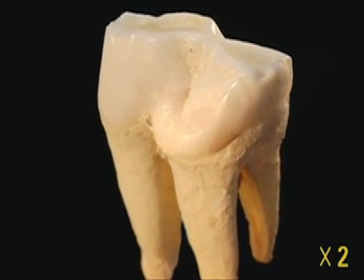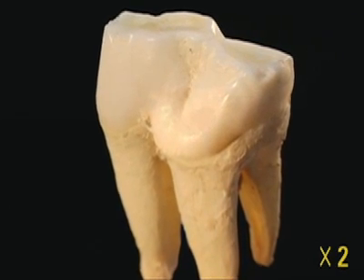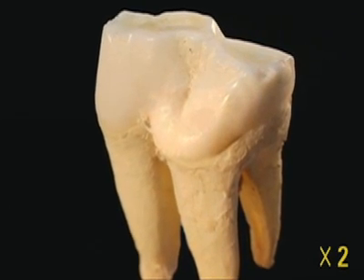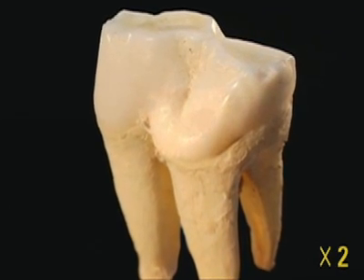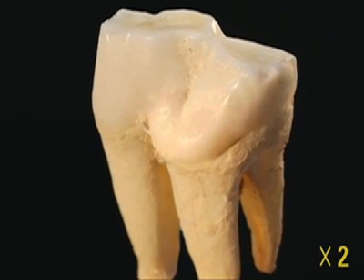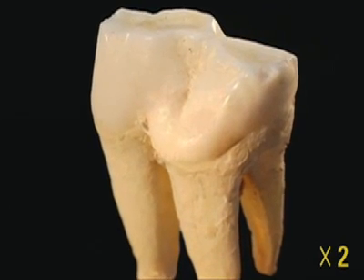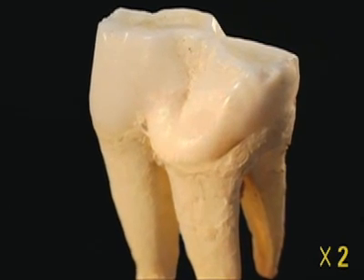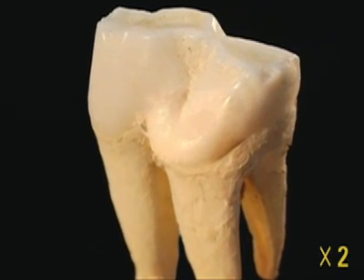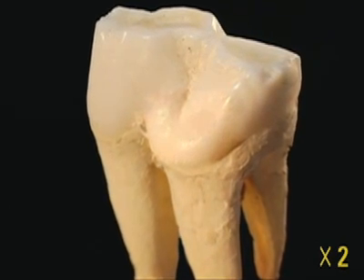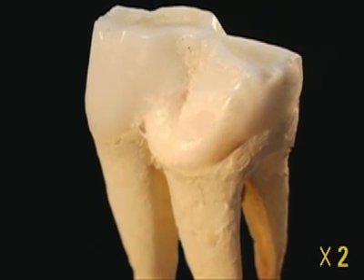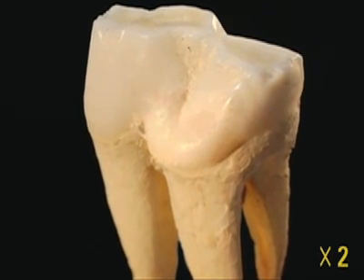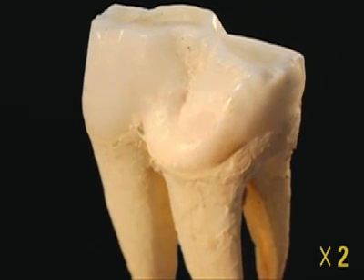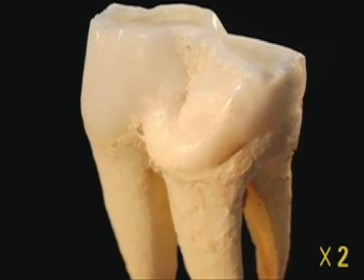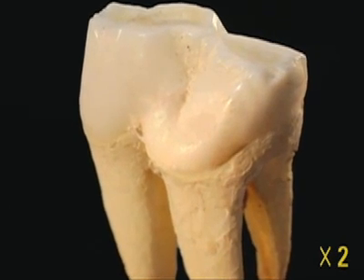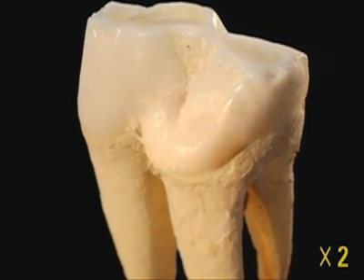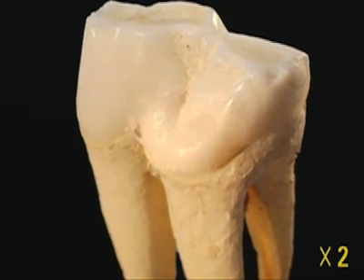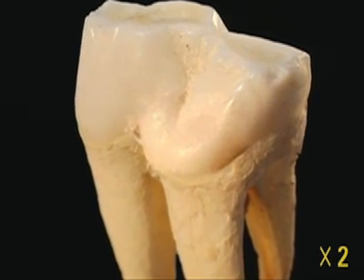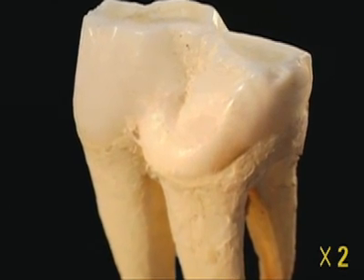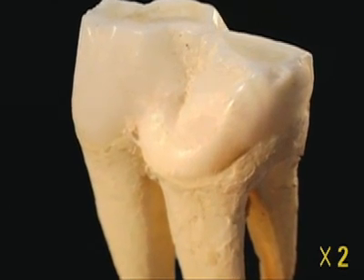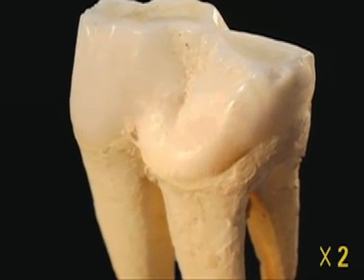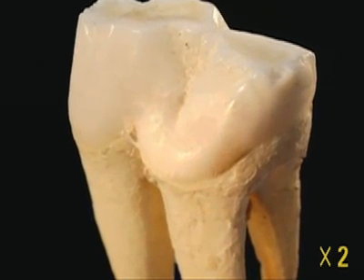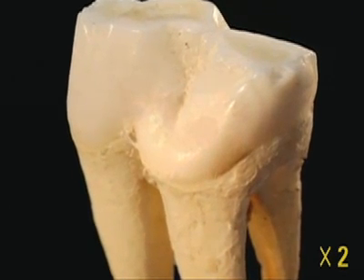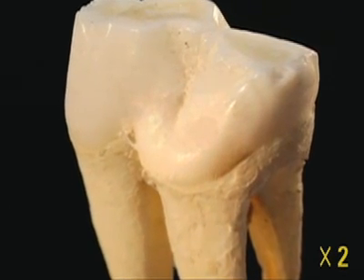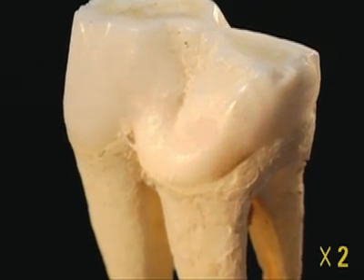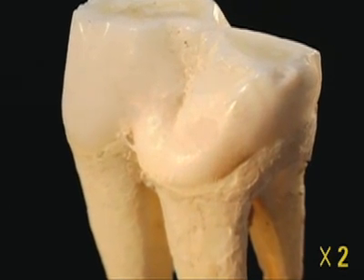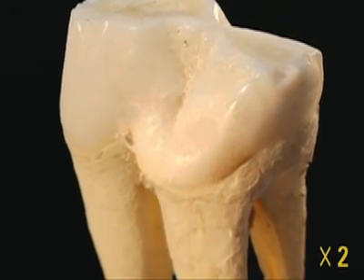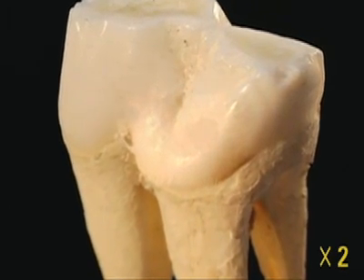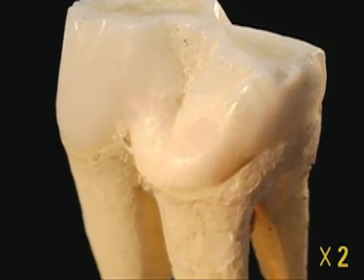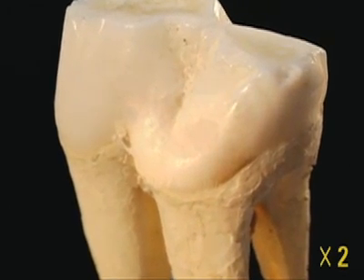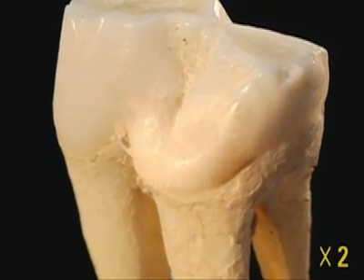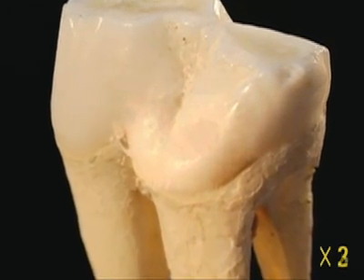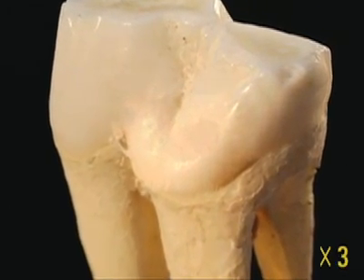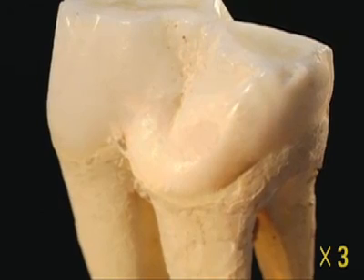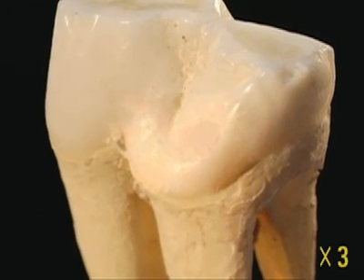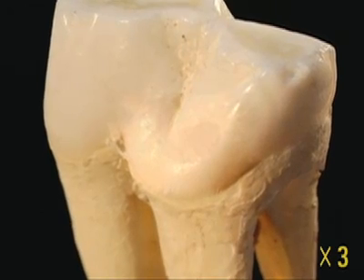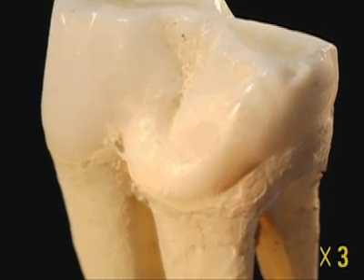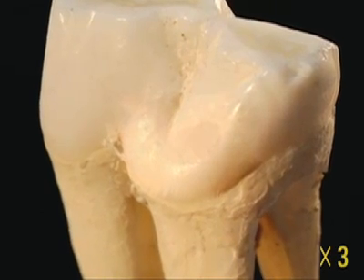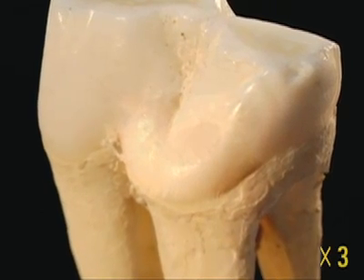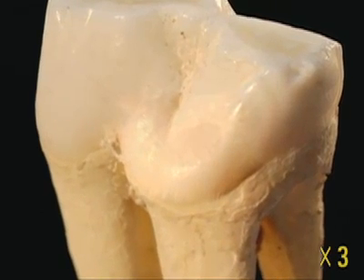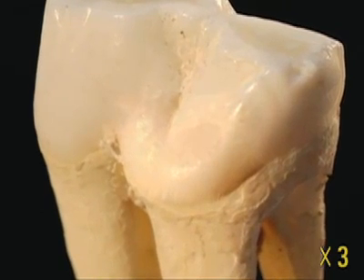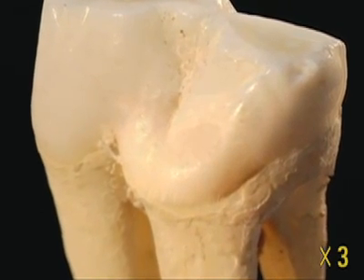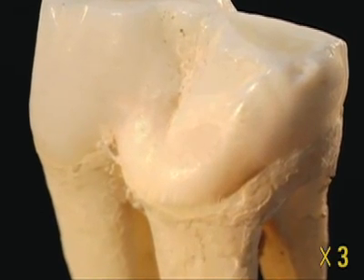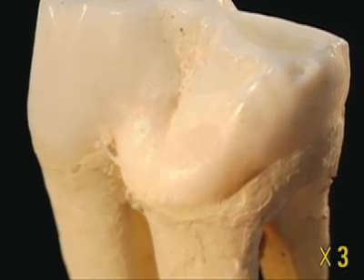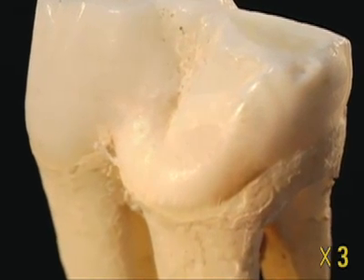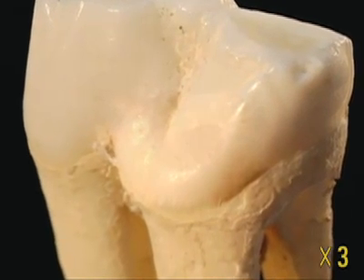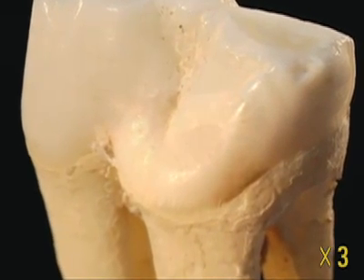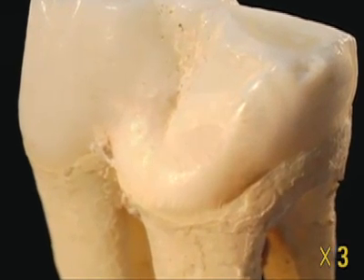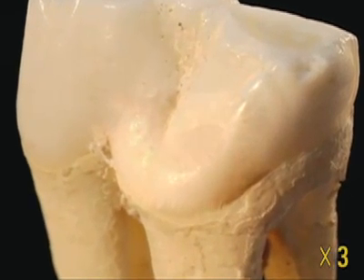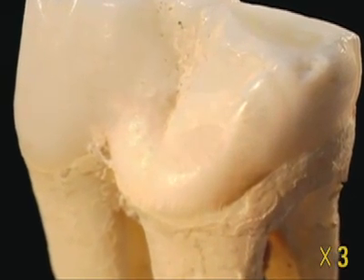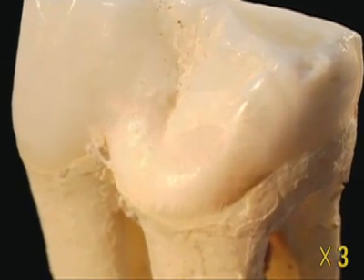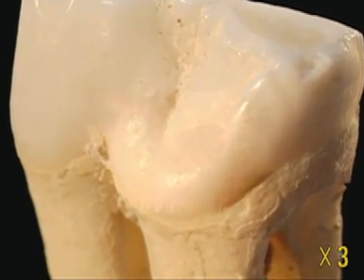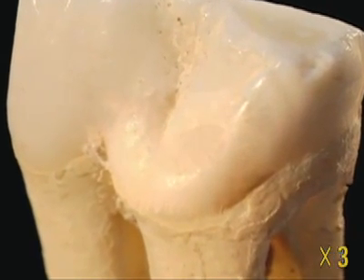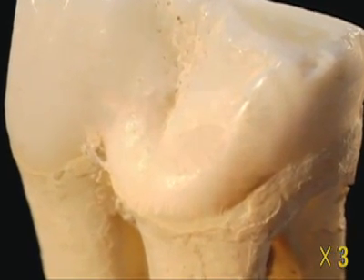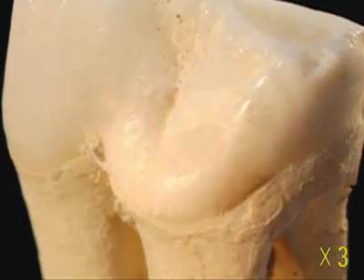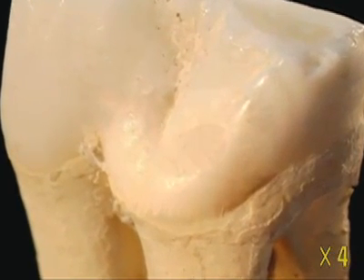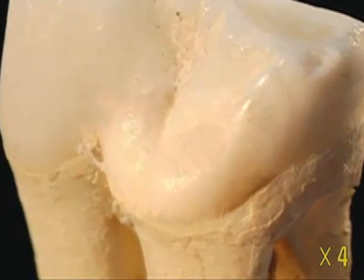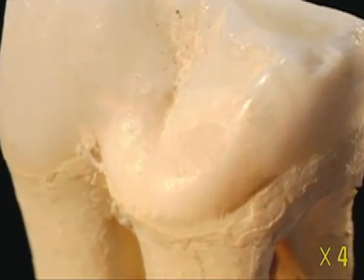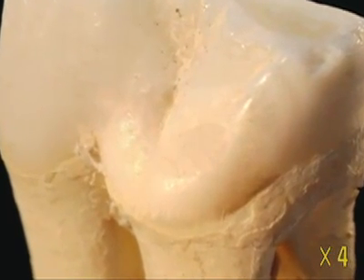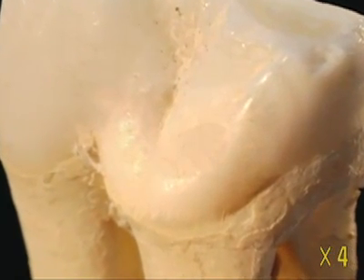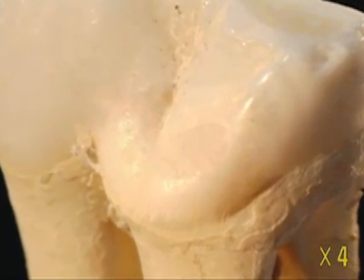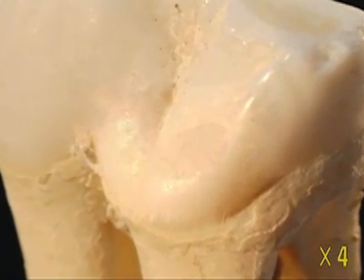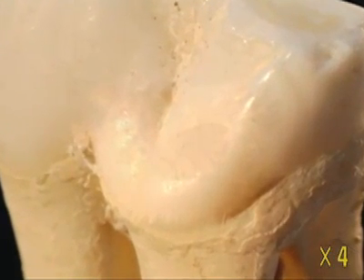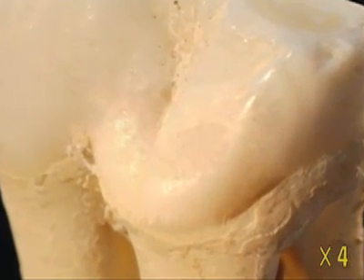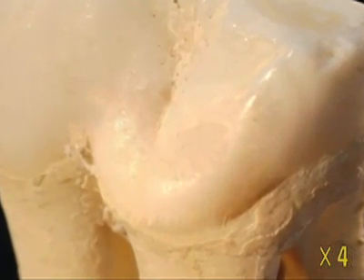To the naked eye, this is just a tooth — a wisdom tooth that belonged to a 20-year-old man.